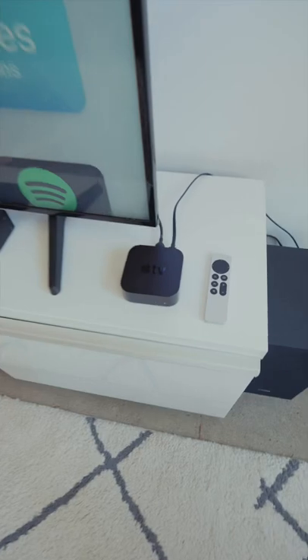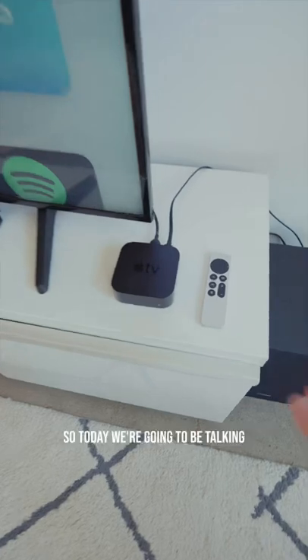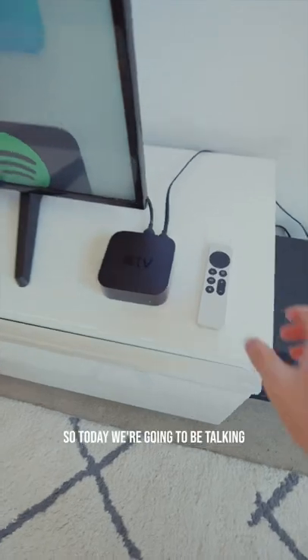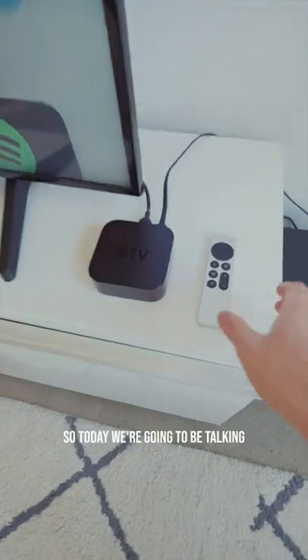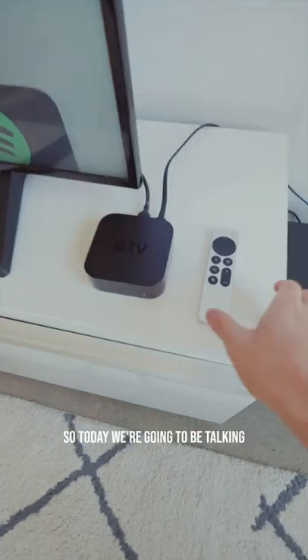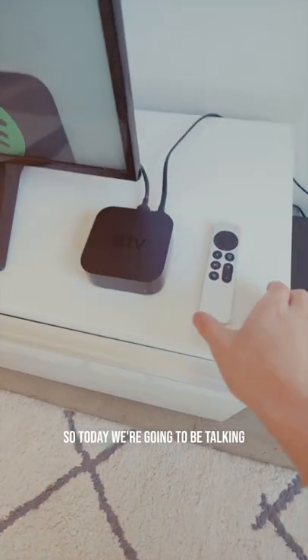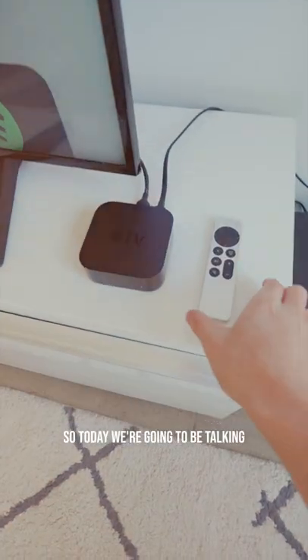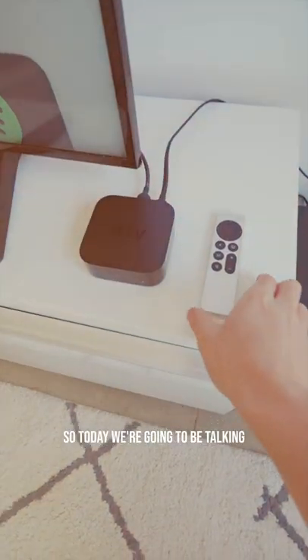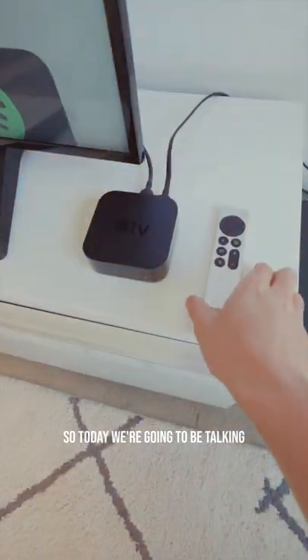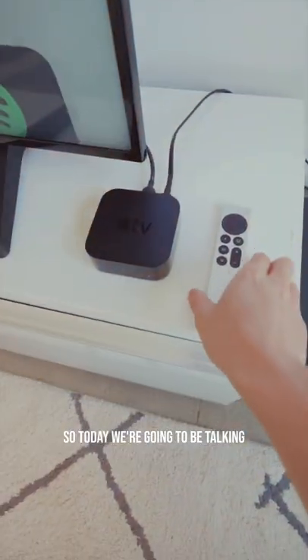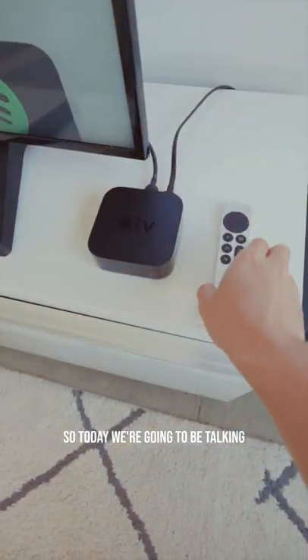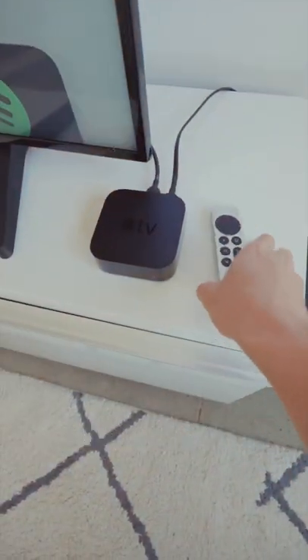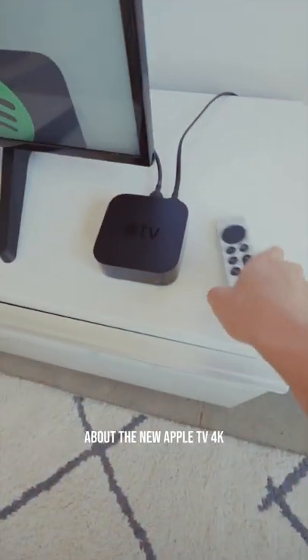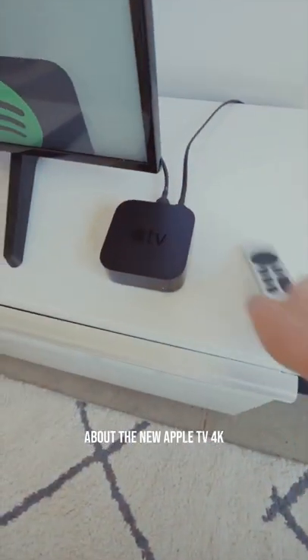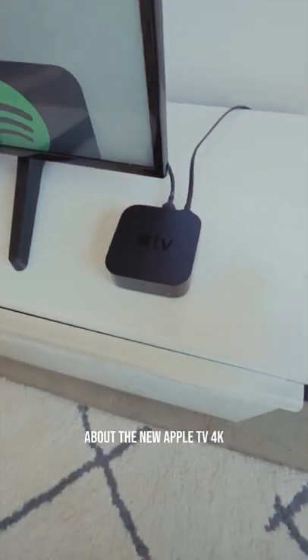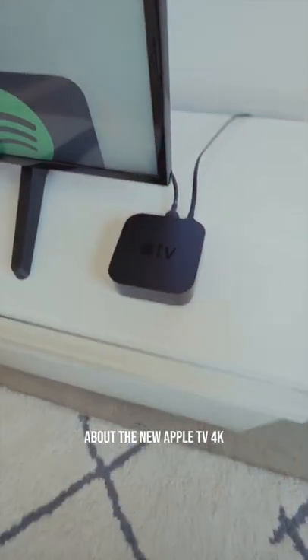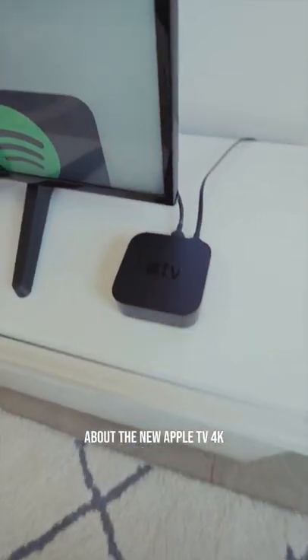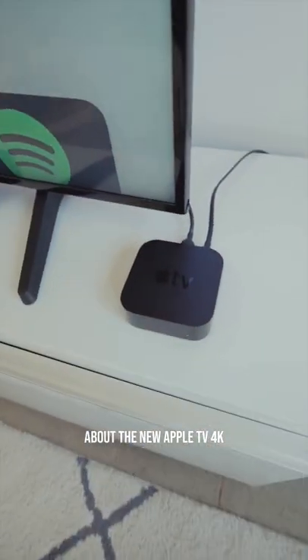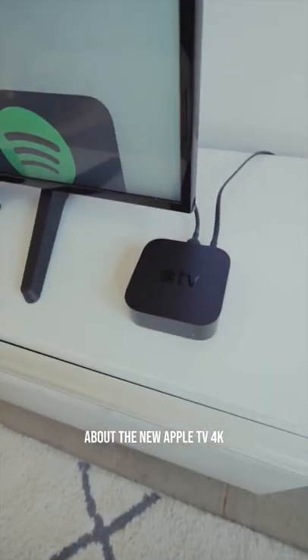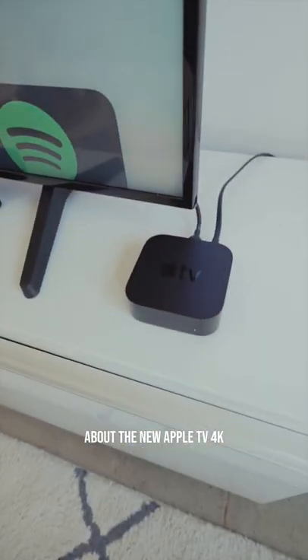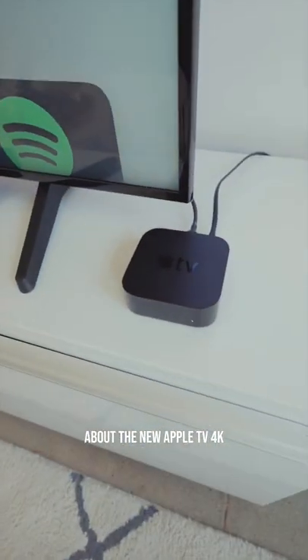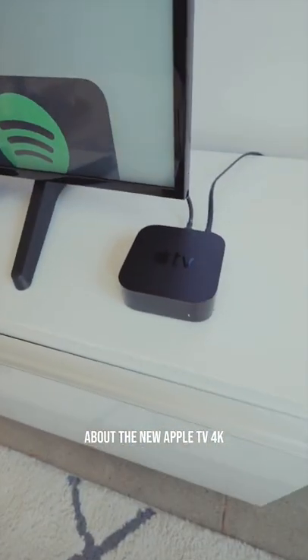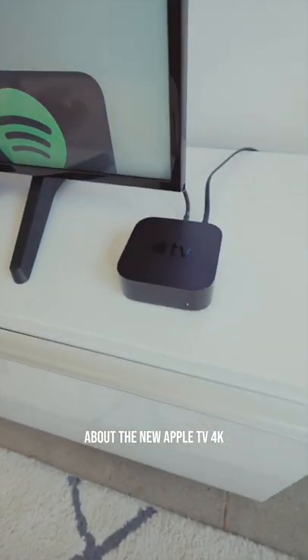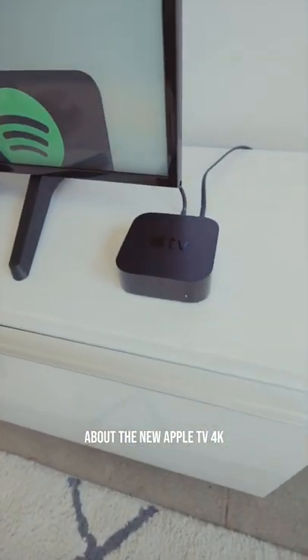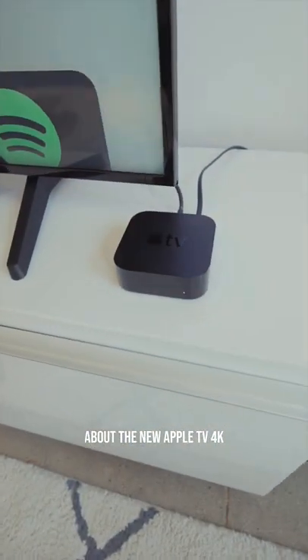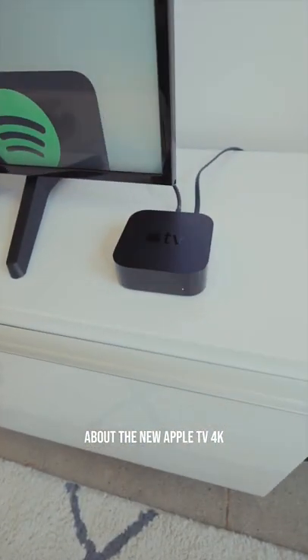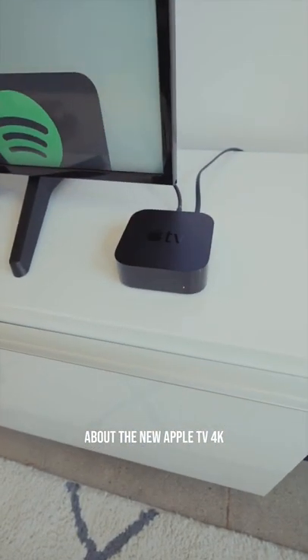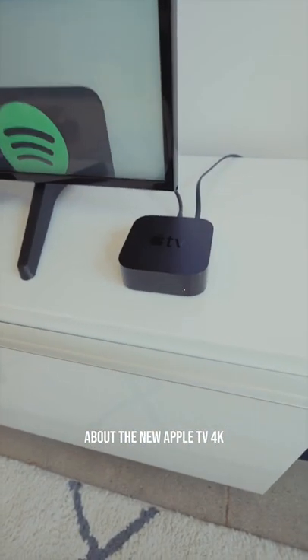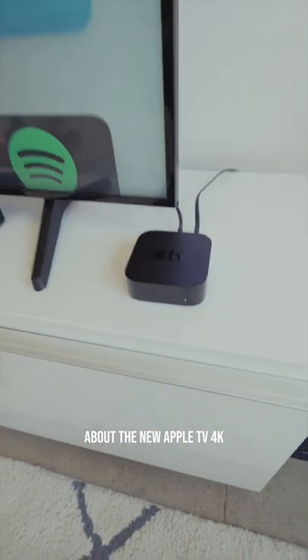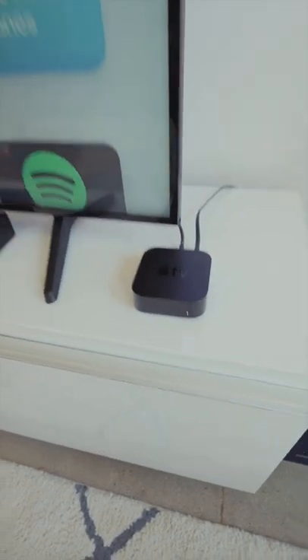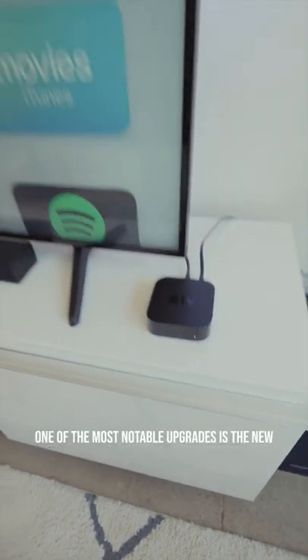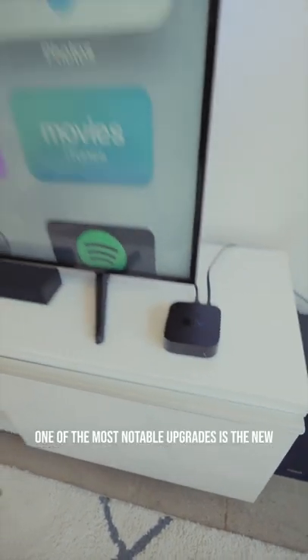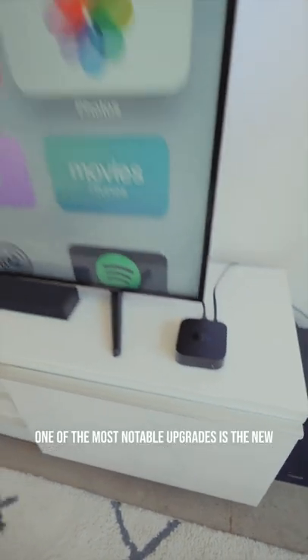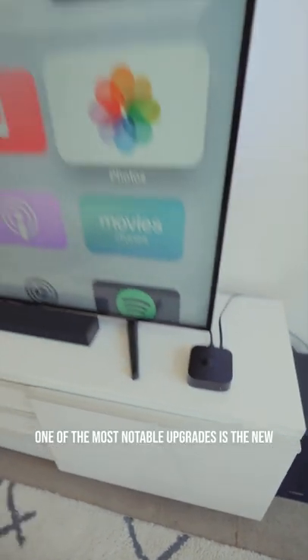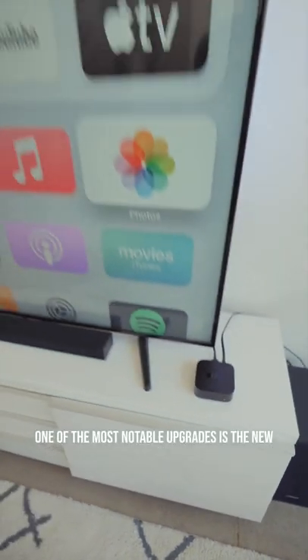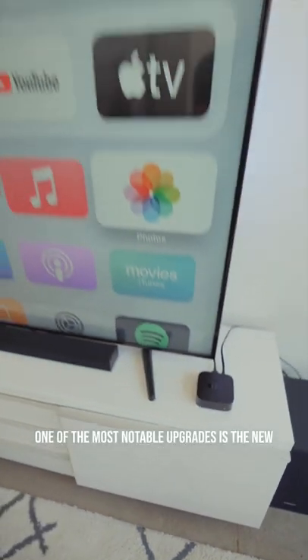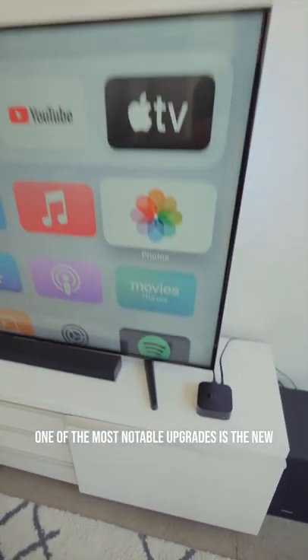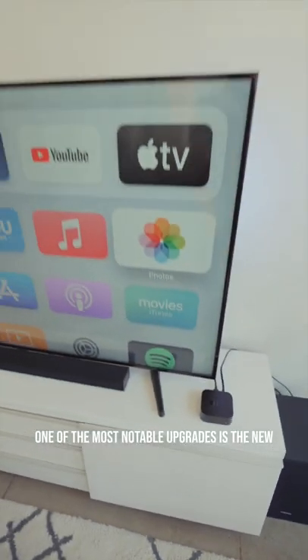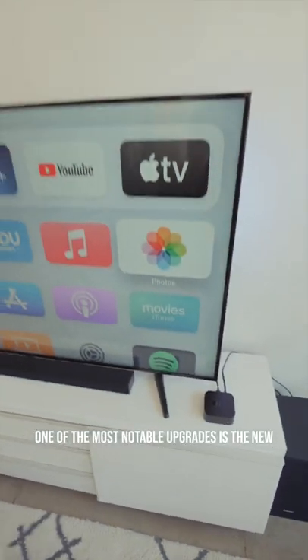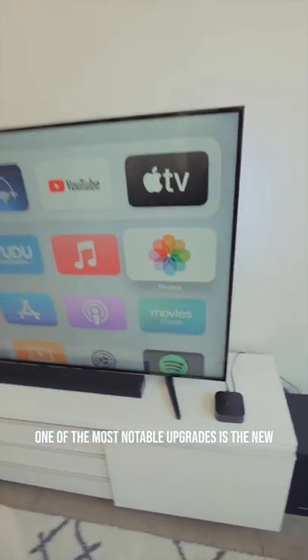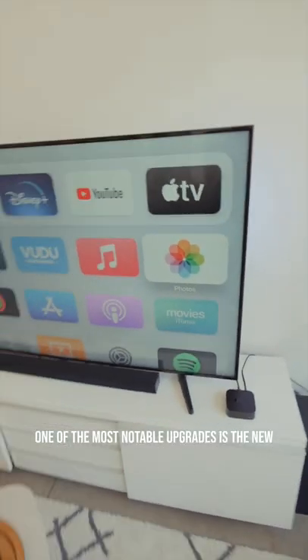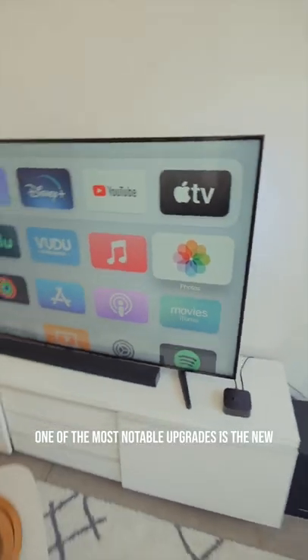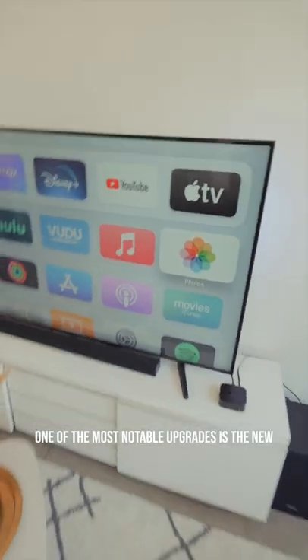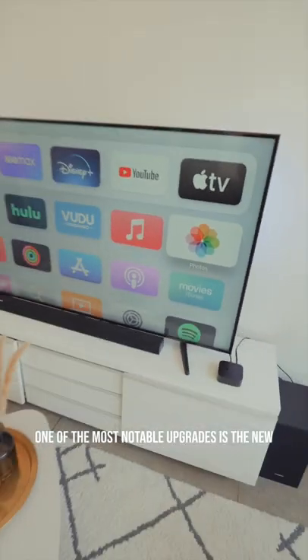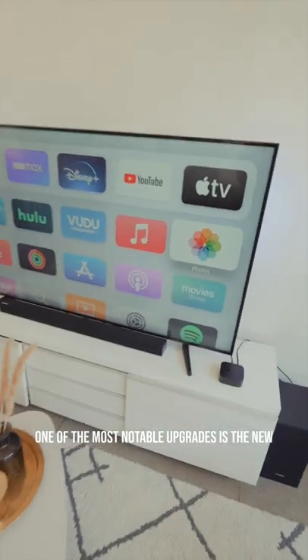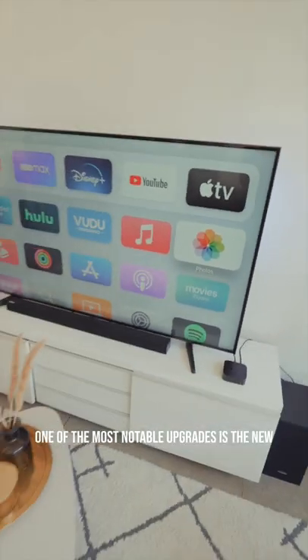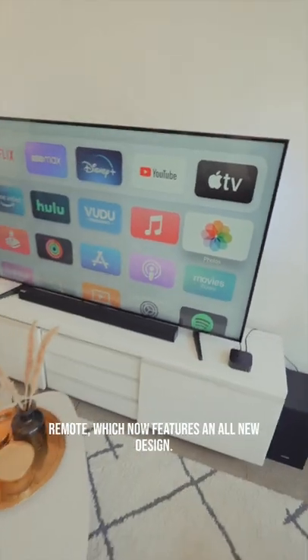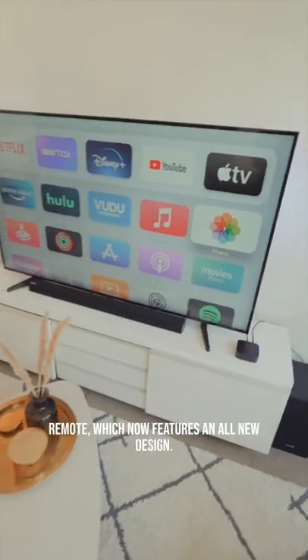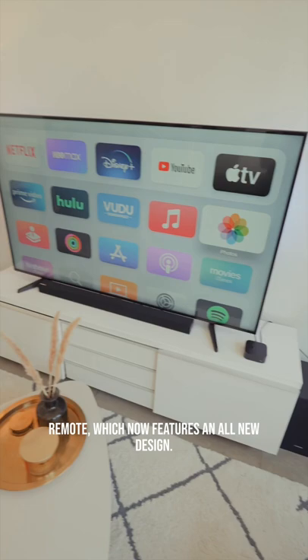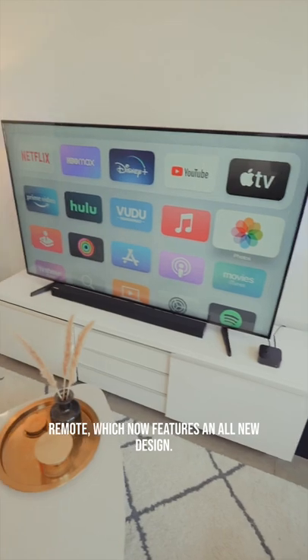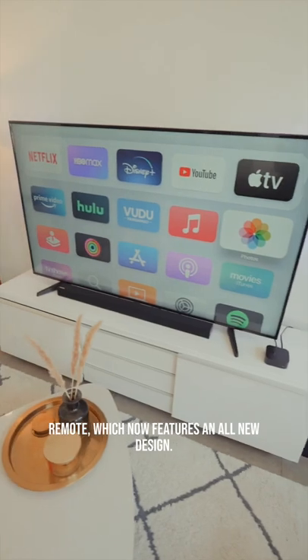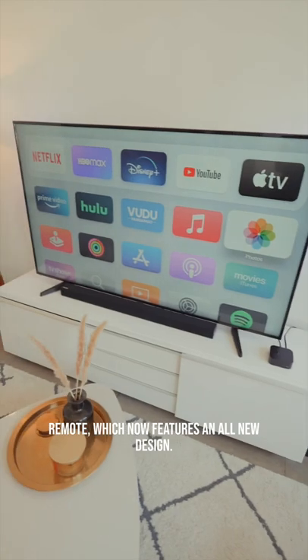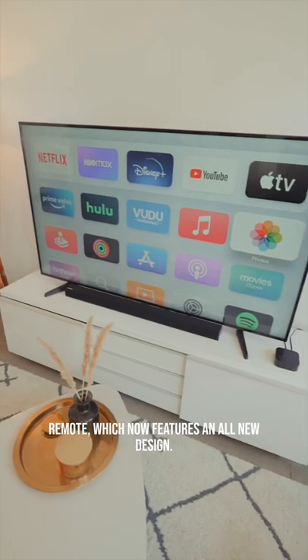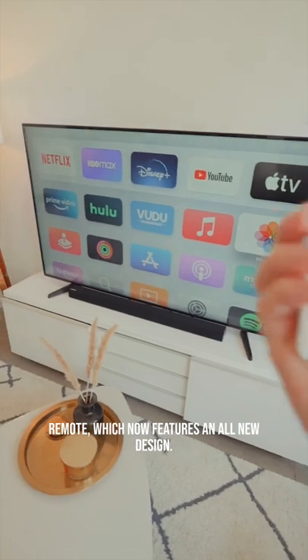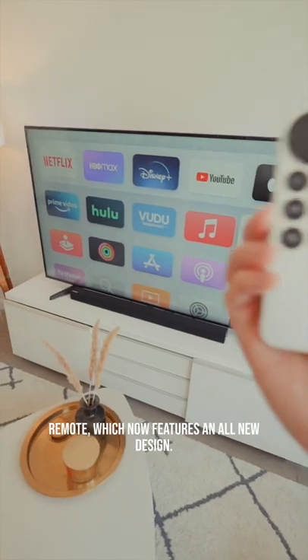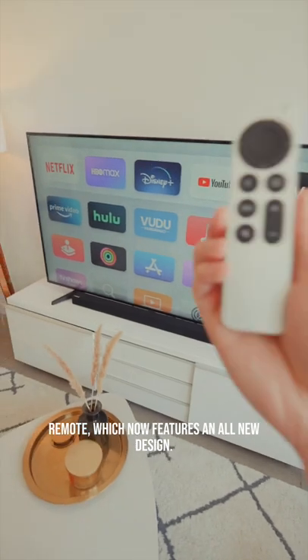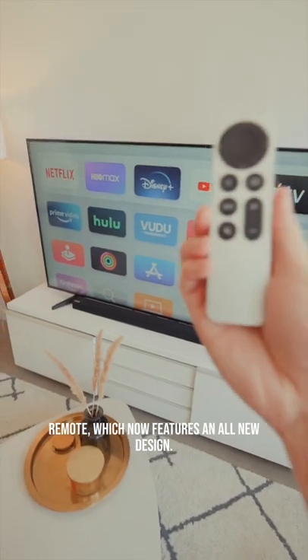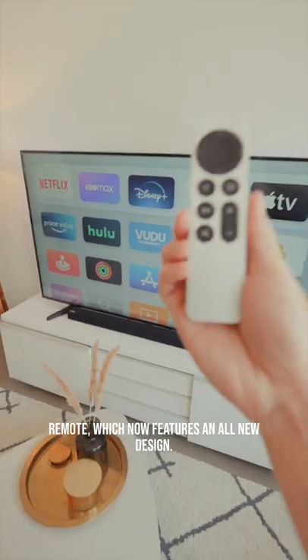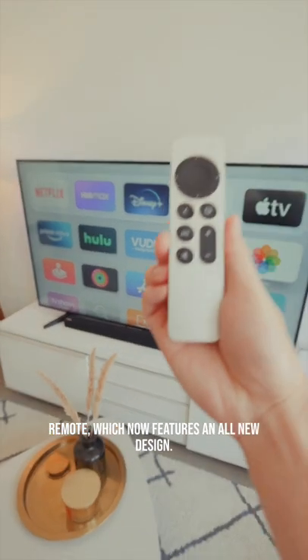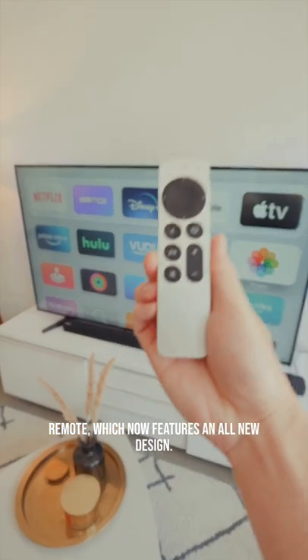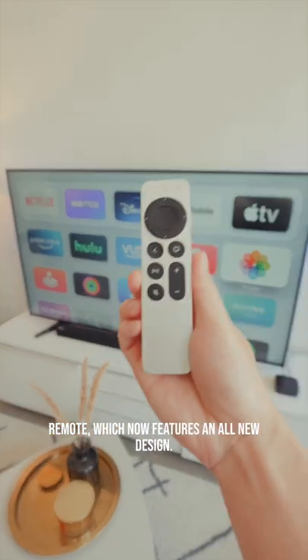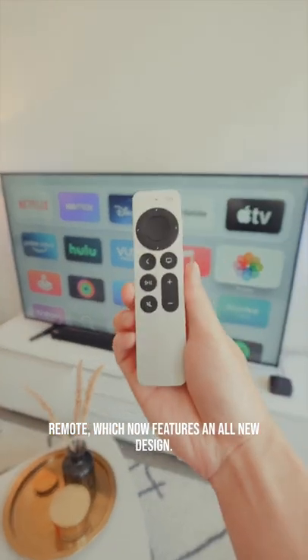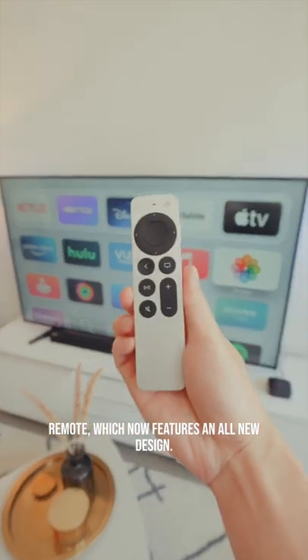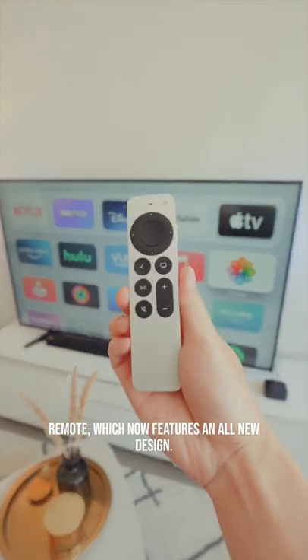Today we're going to be talking about the new Apple TV 4K. One of the most notable upgrades is the new remote, which now features an all-new design.